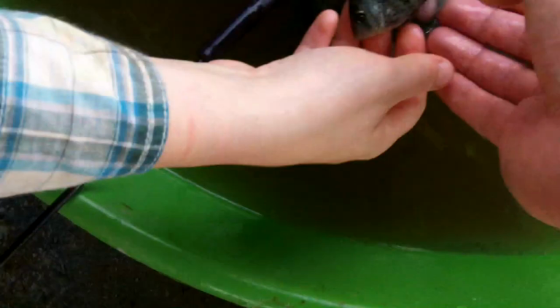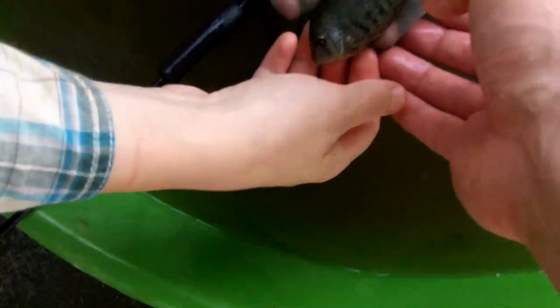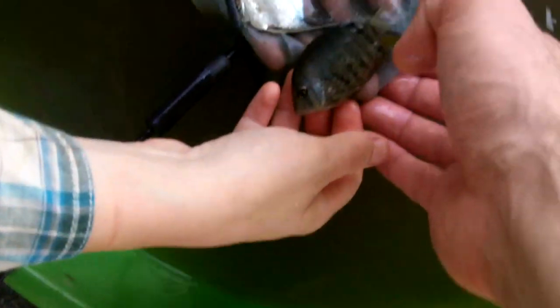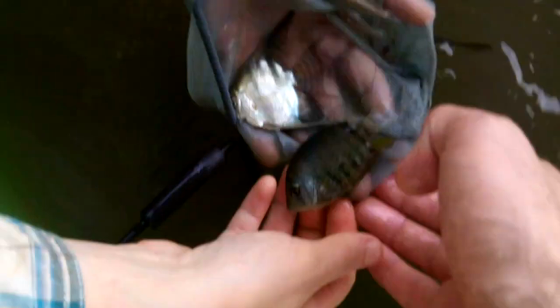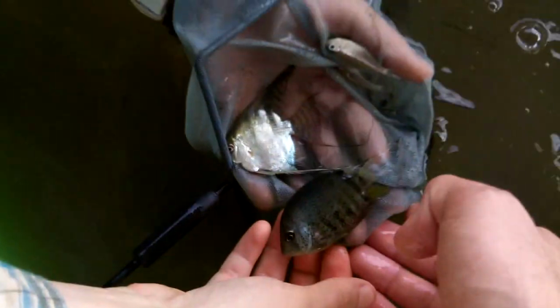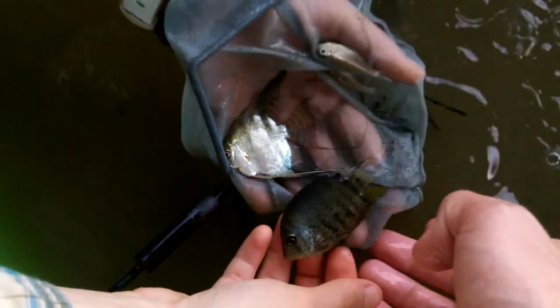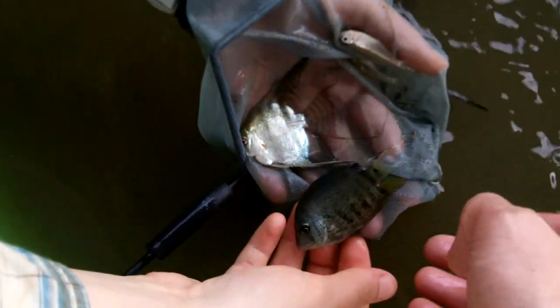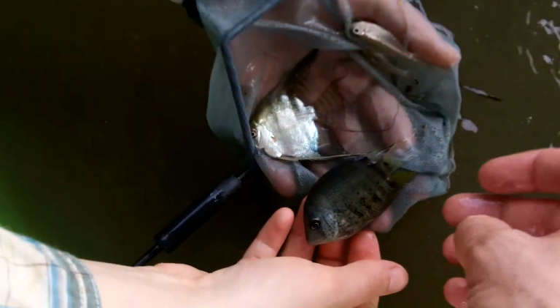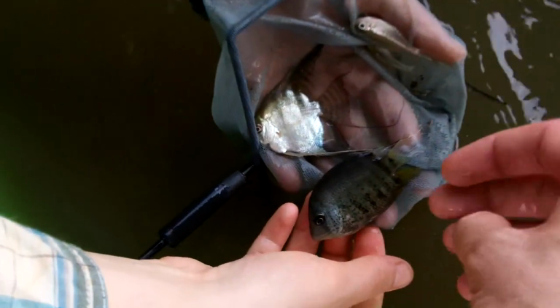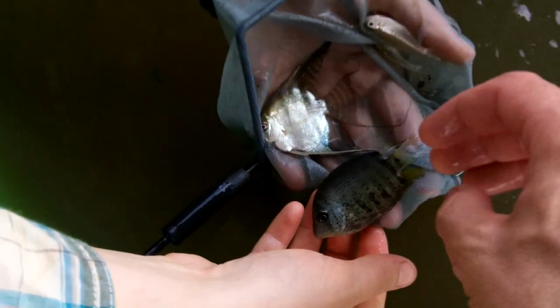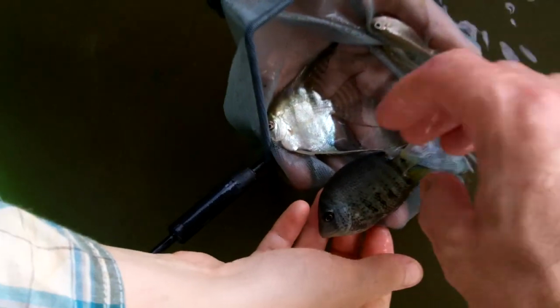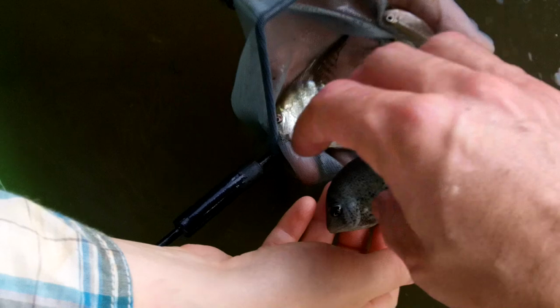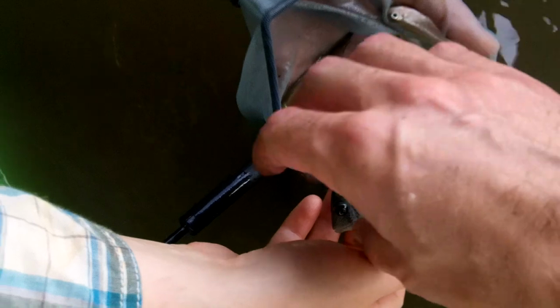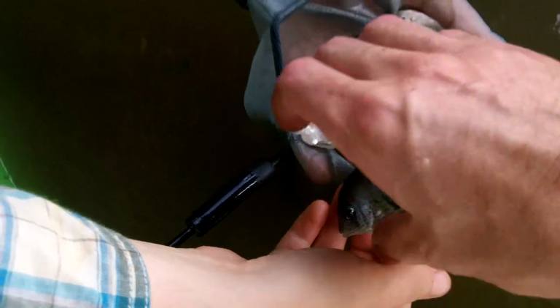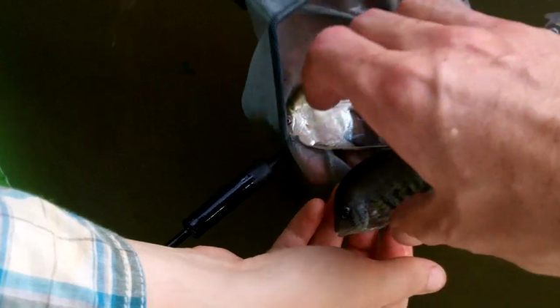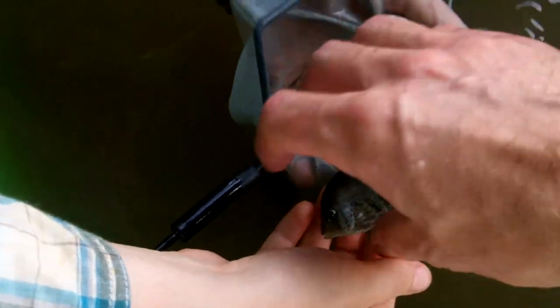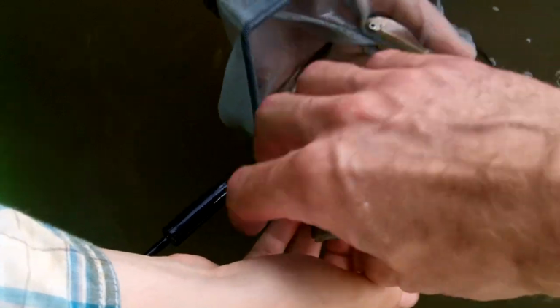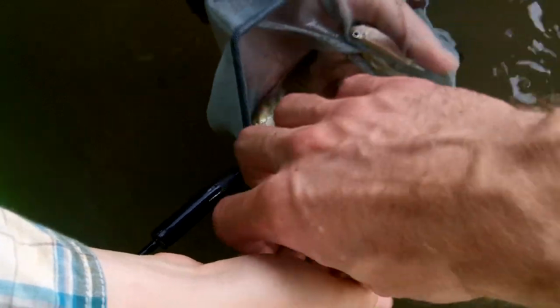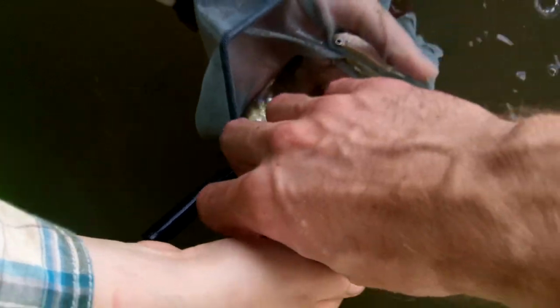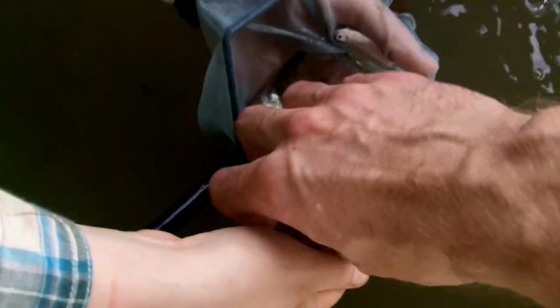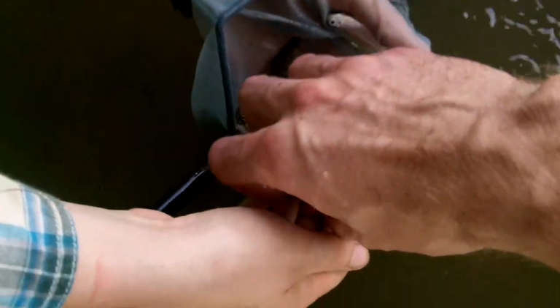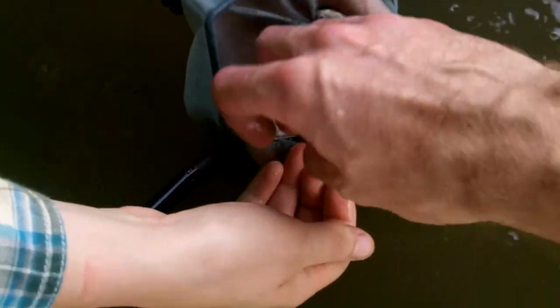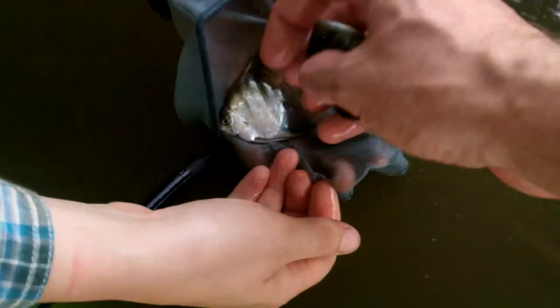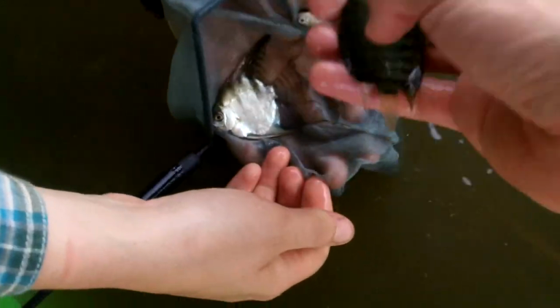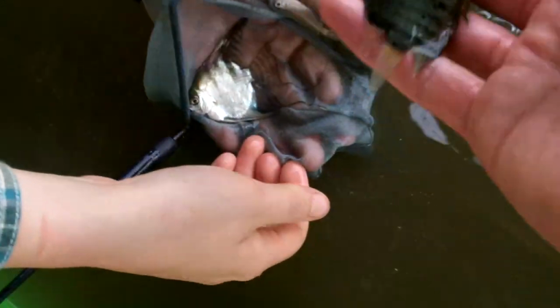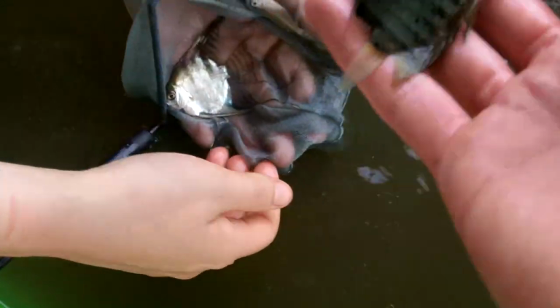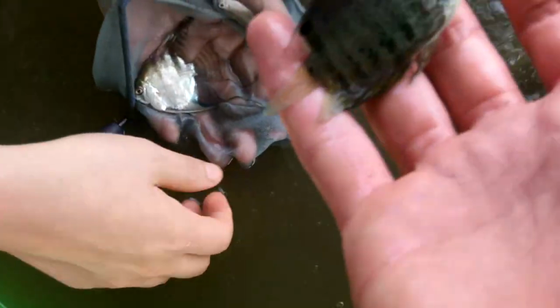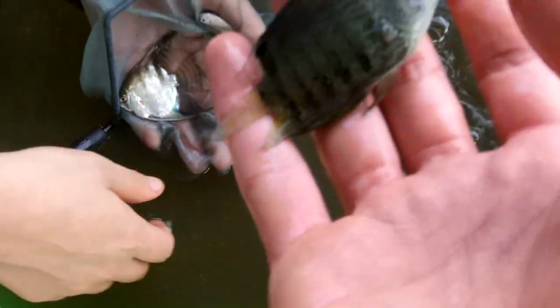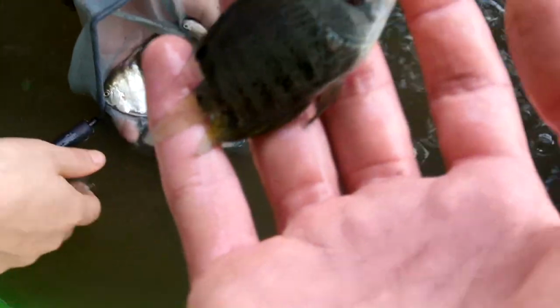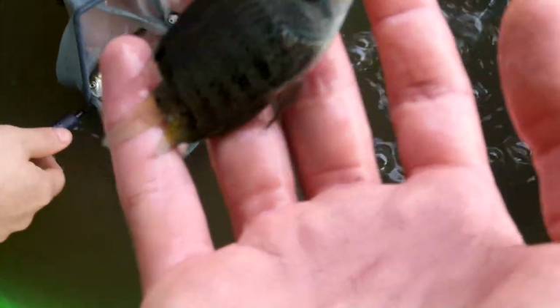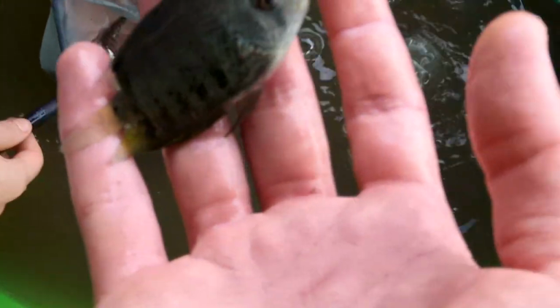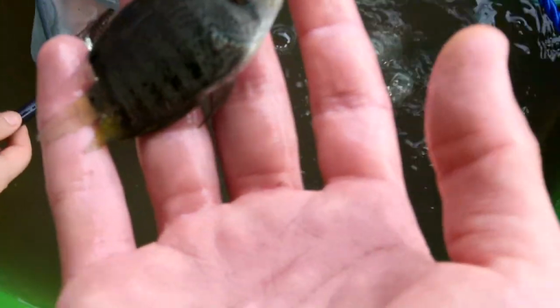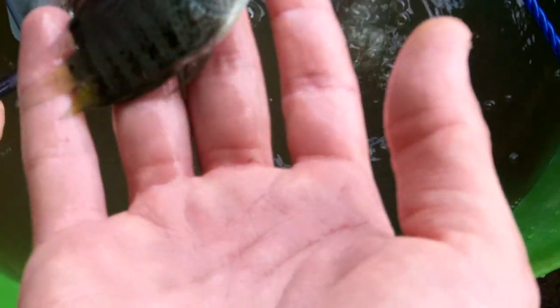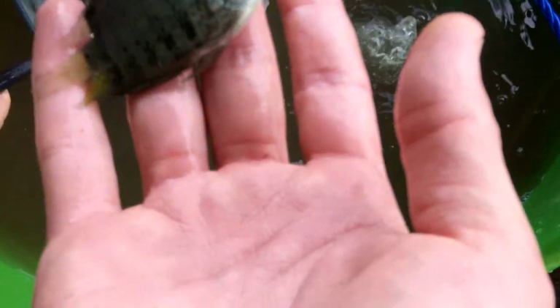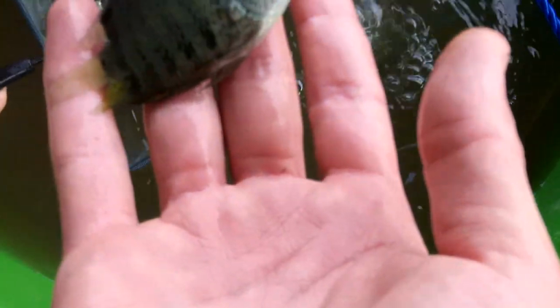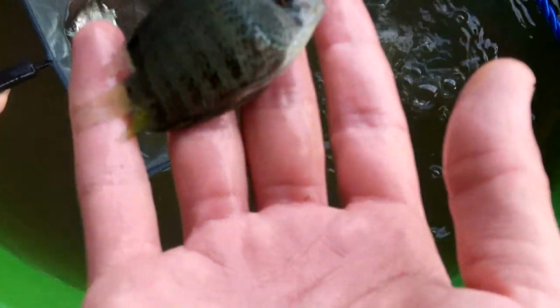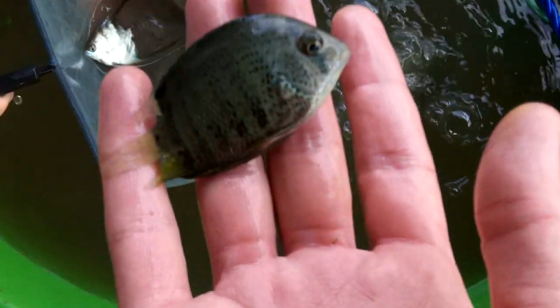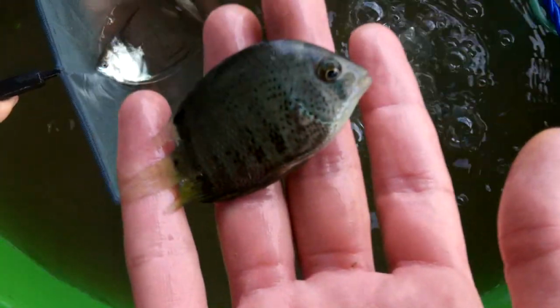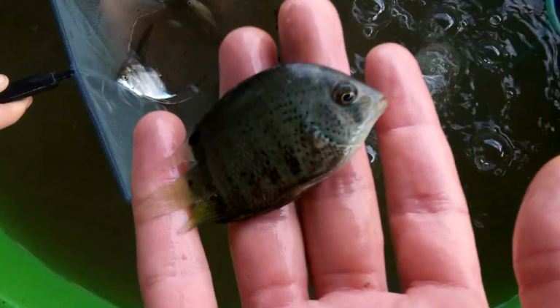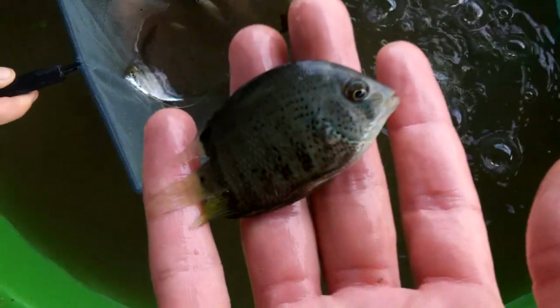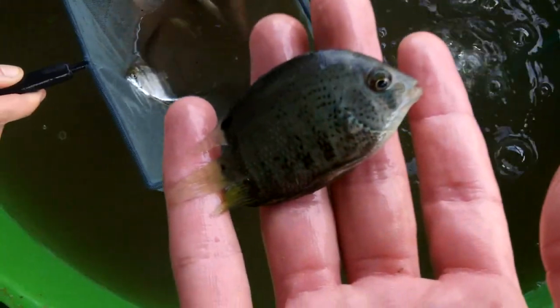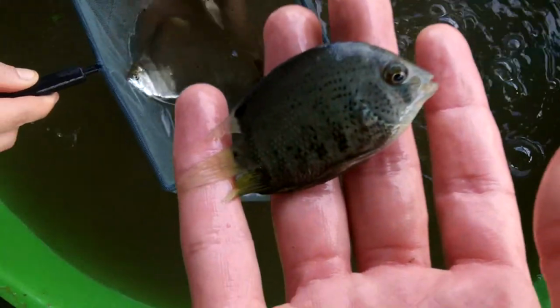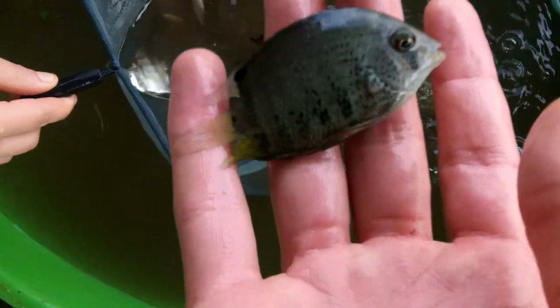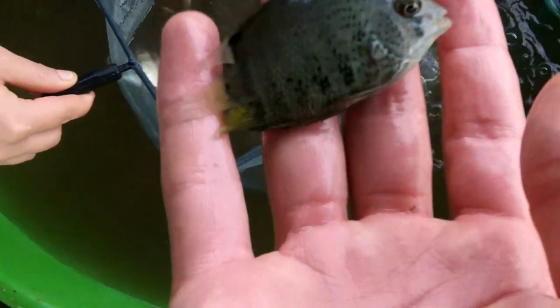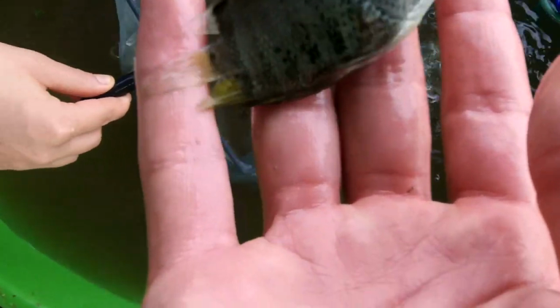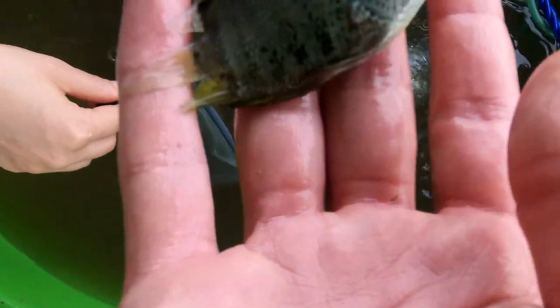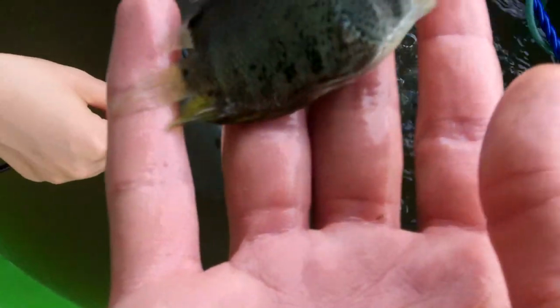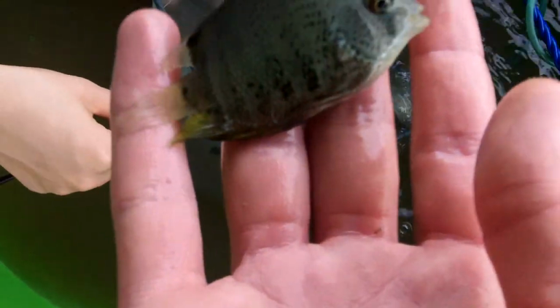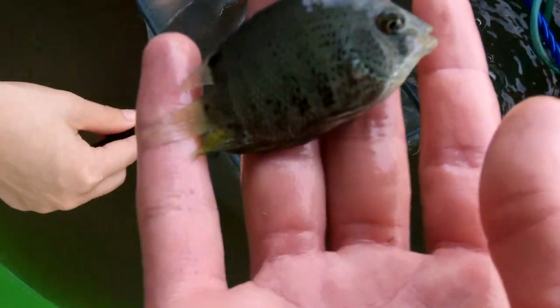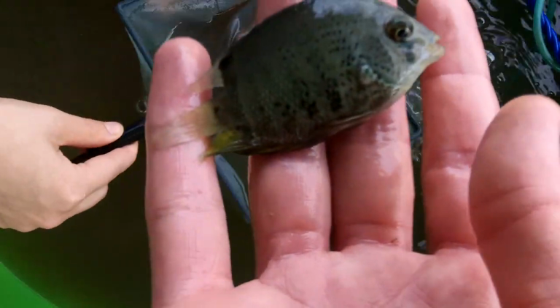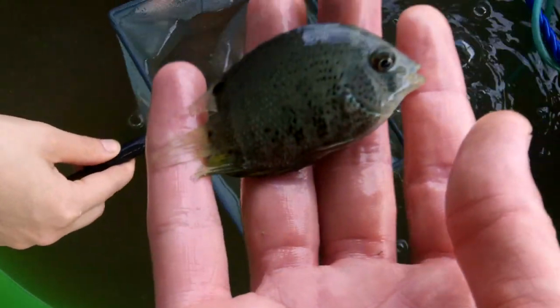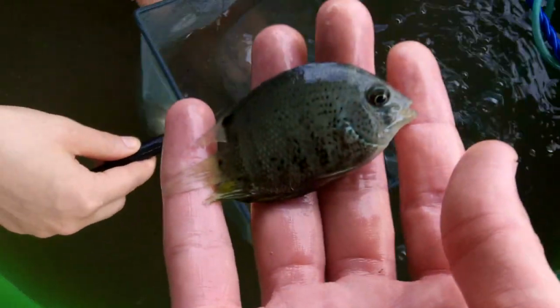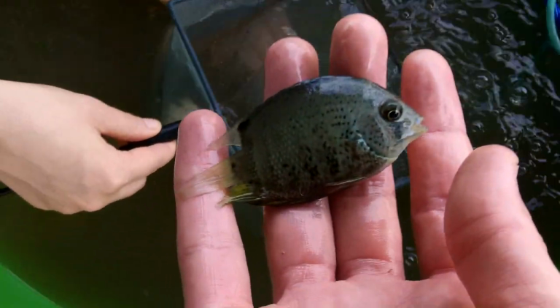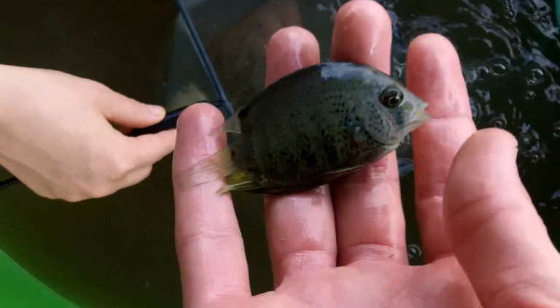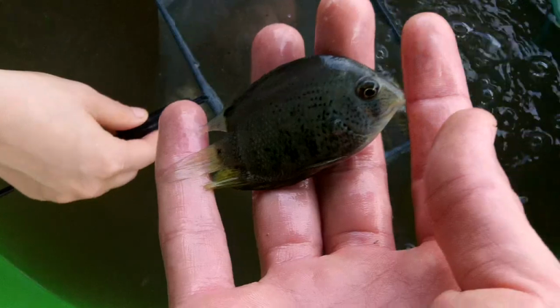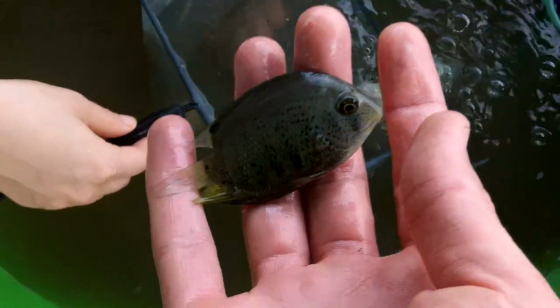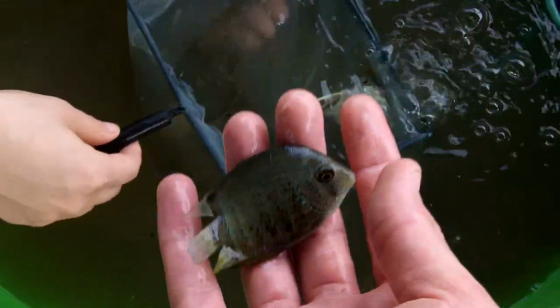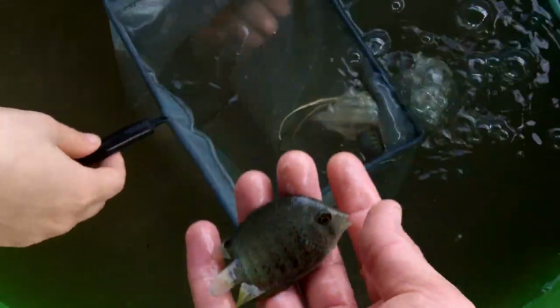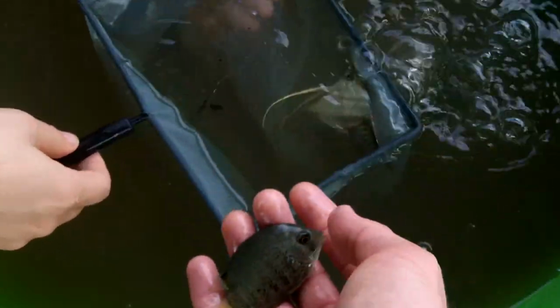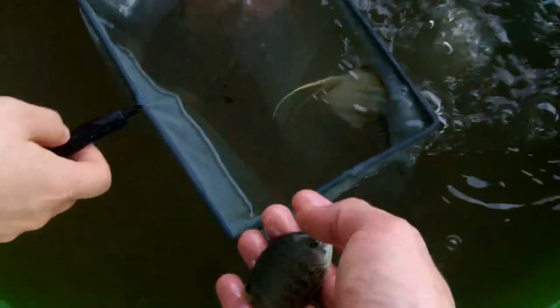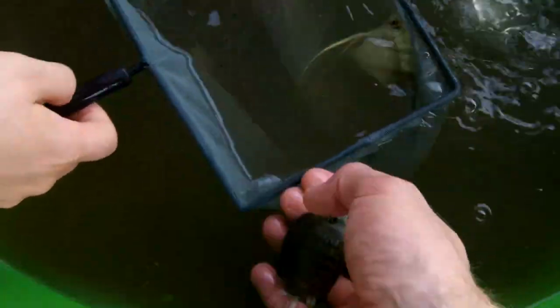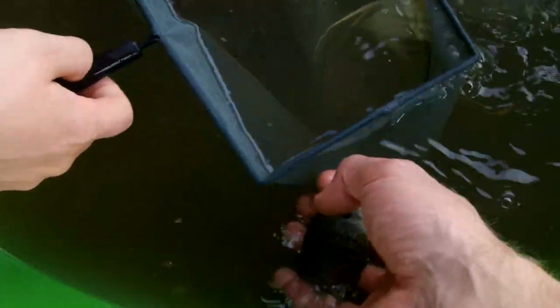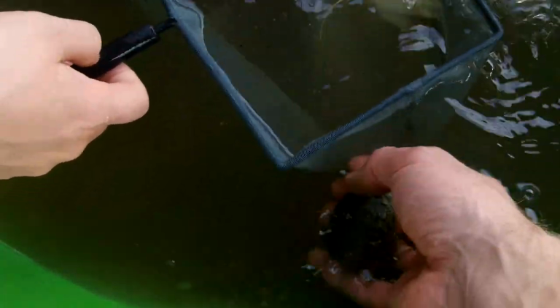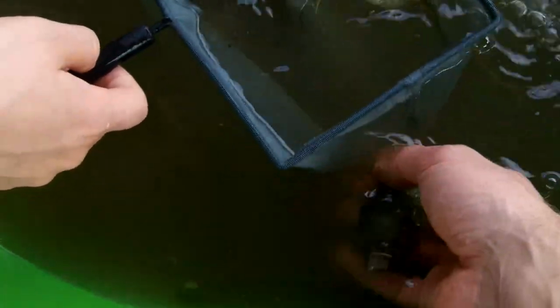Yeah, they'll get about six inches. Oh yeah? Is that too big? I don't know. They're going to be a beautiful fish though — they got the red.